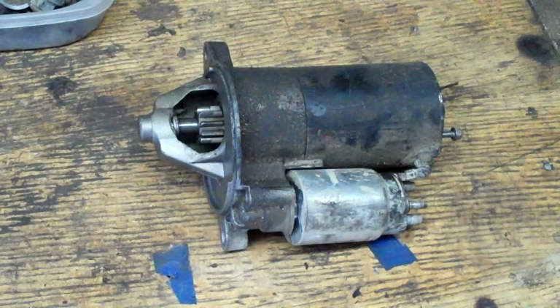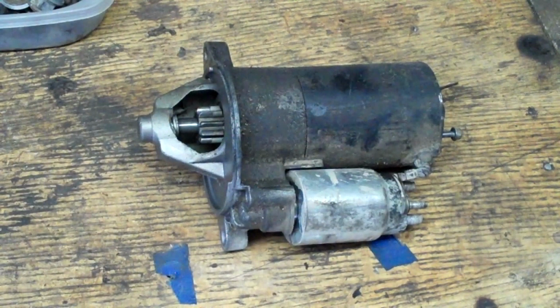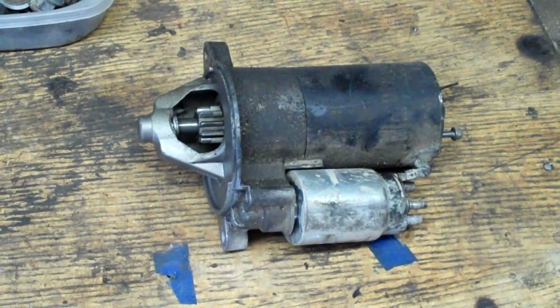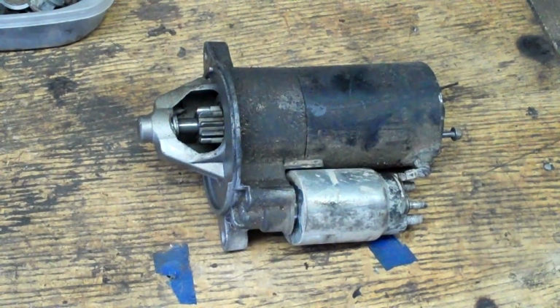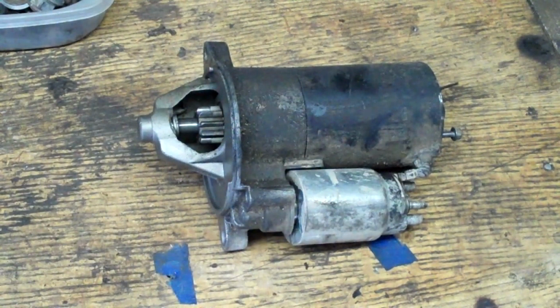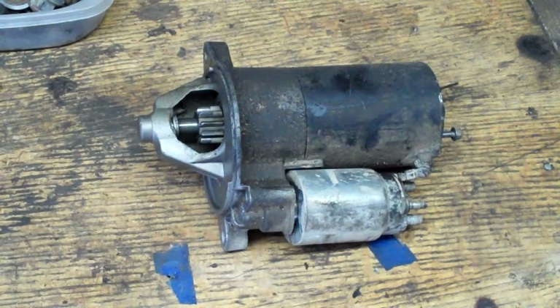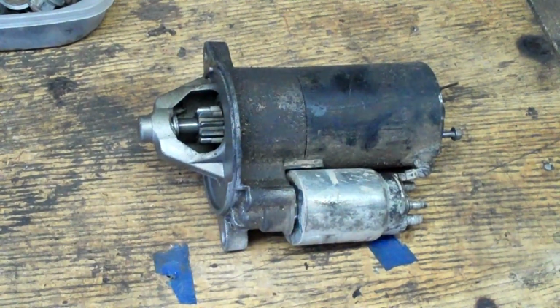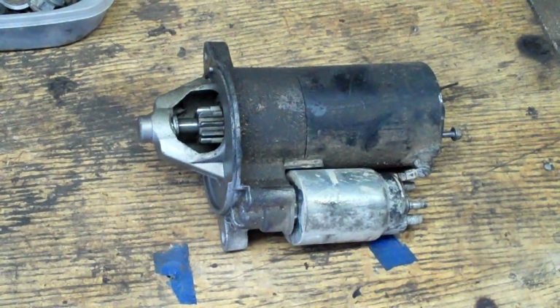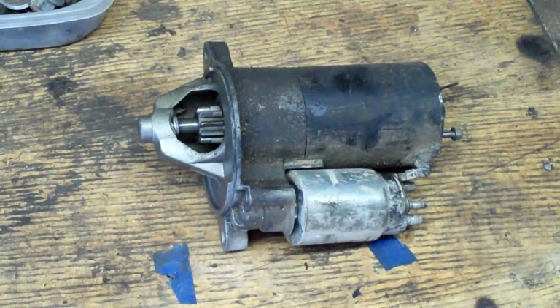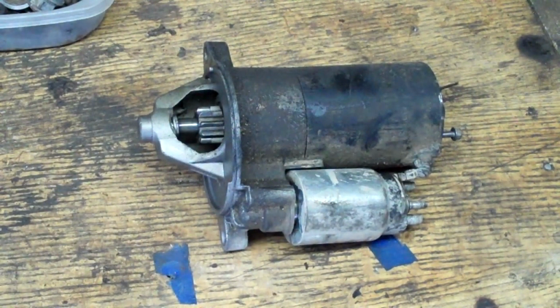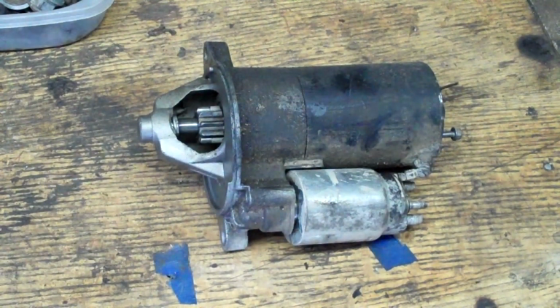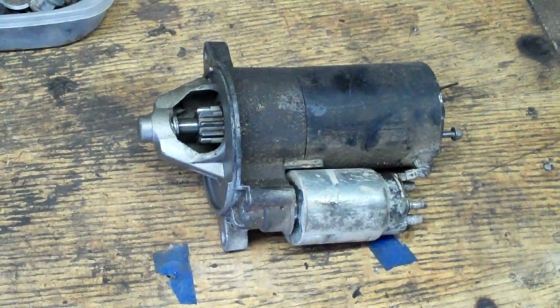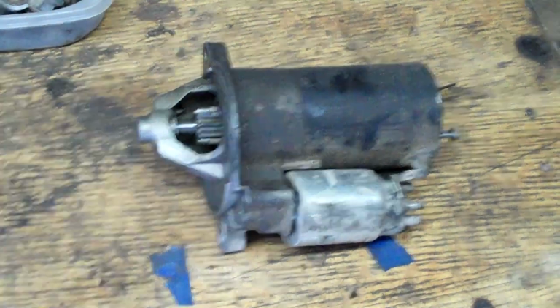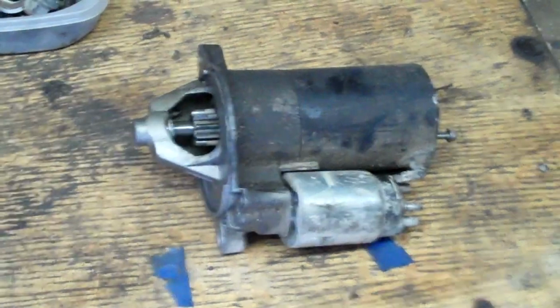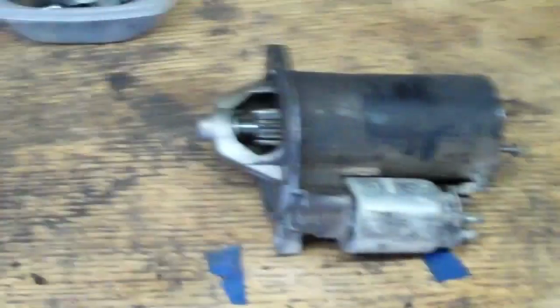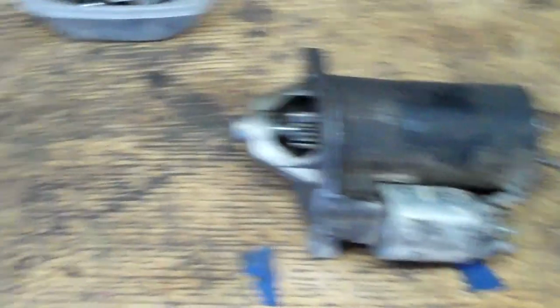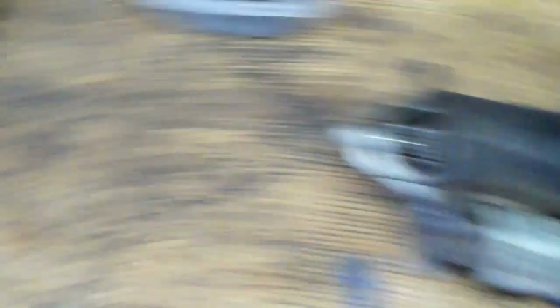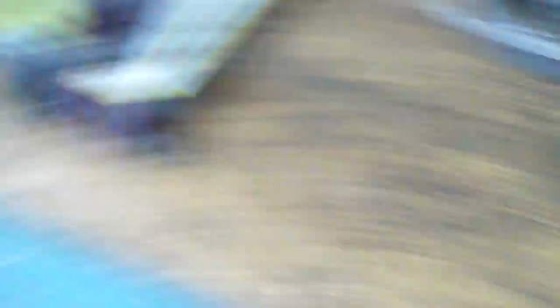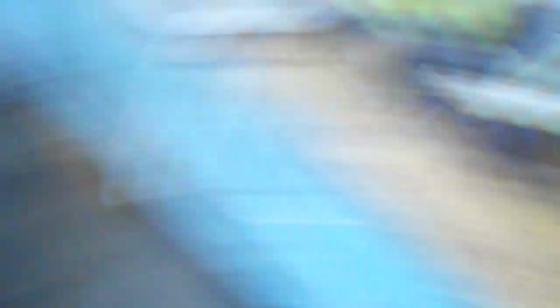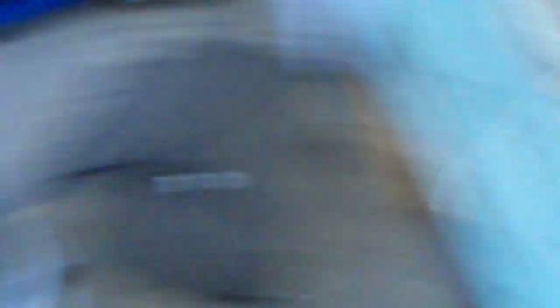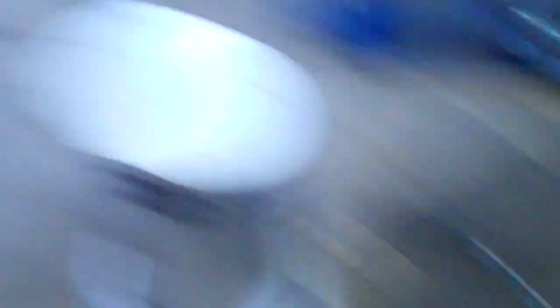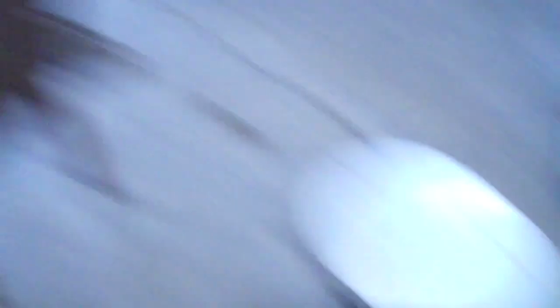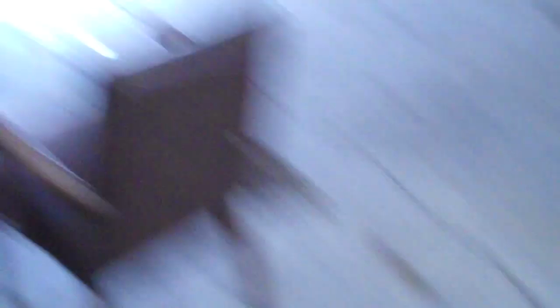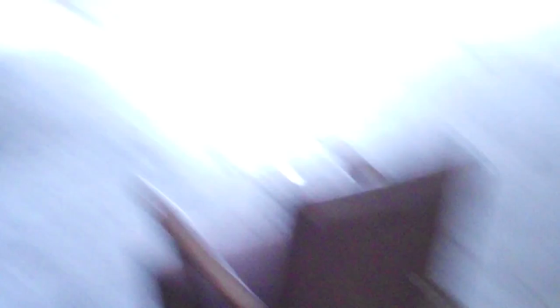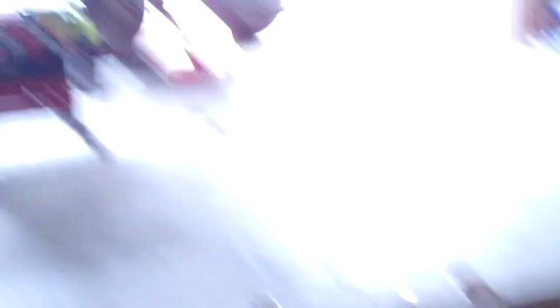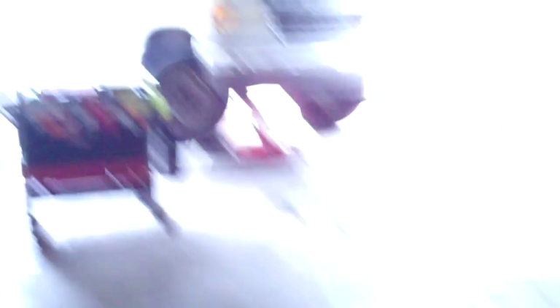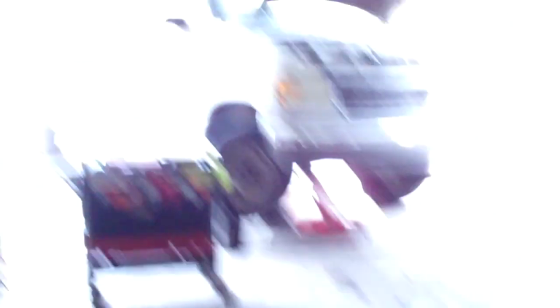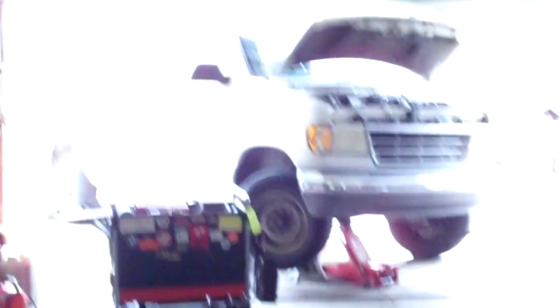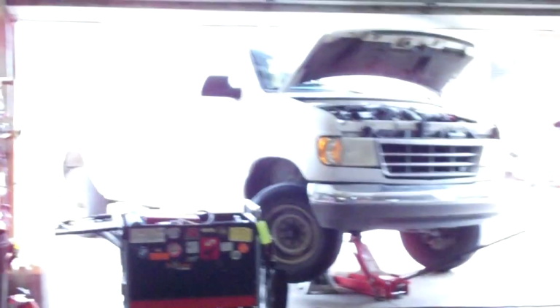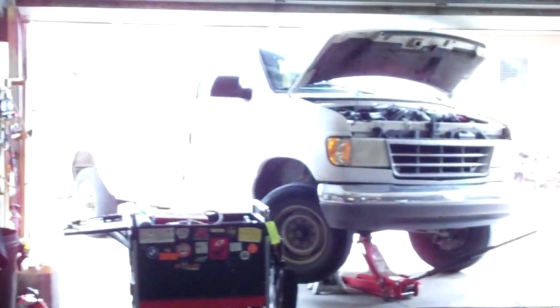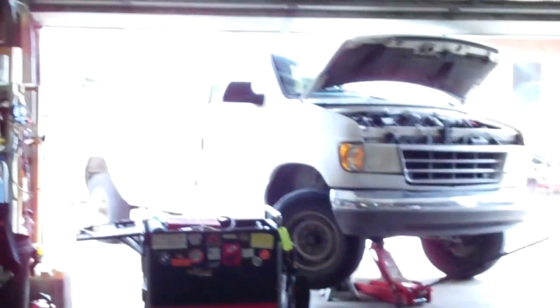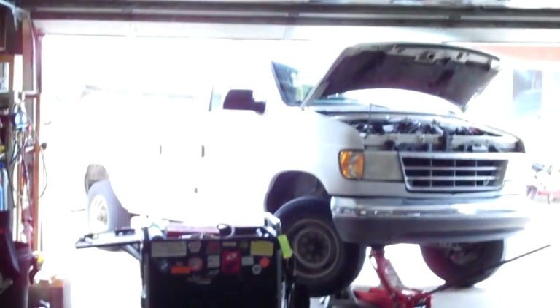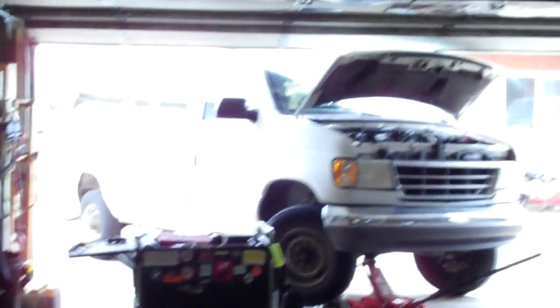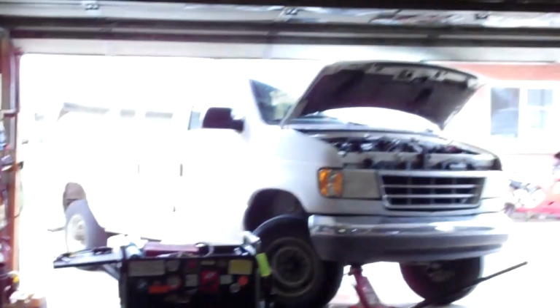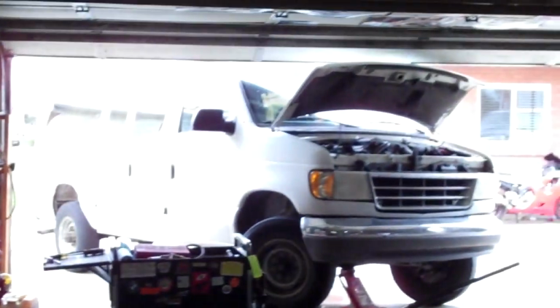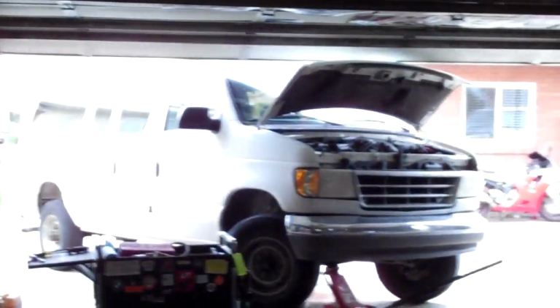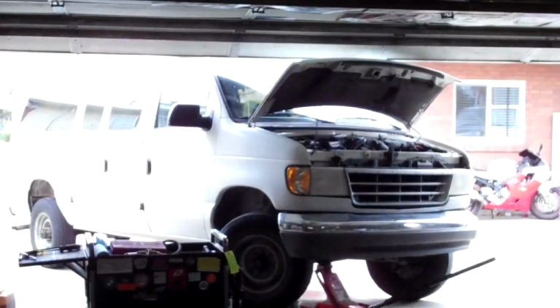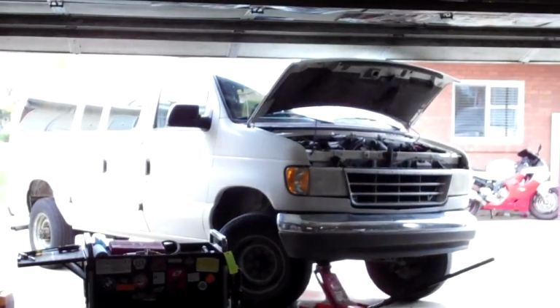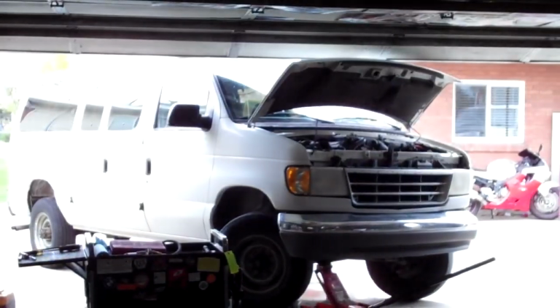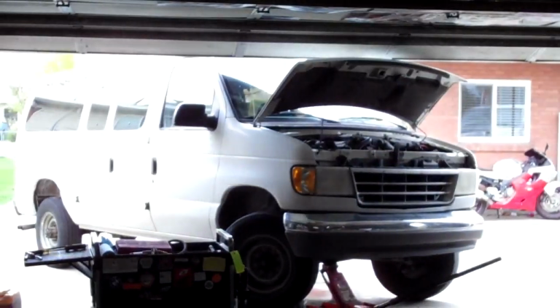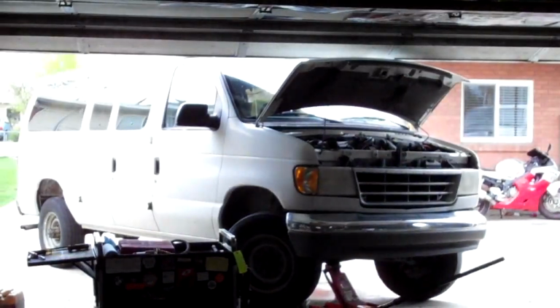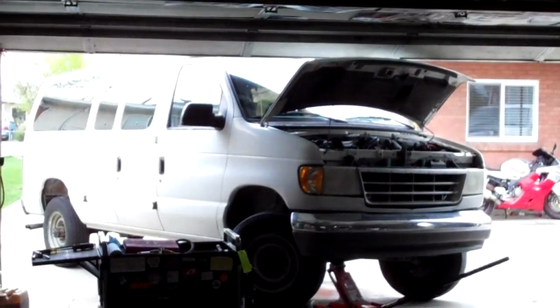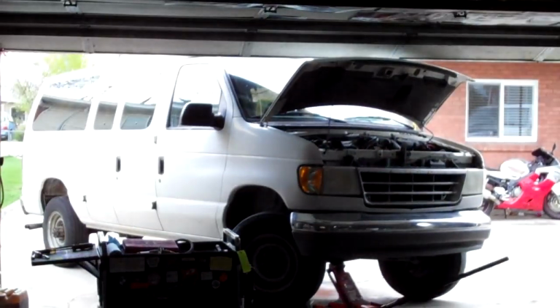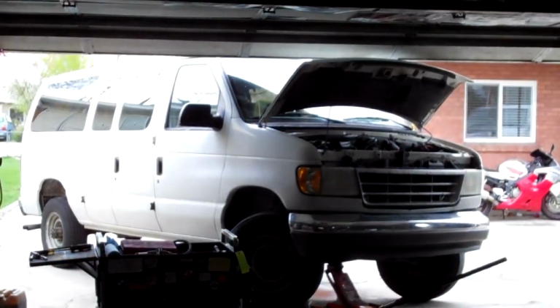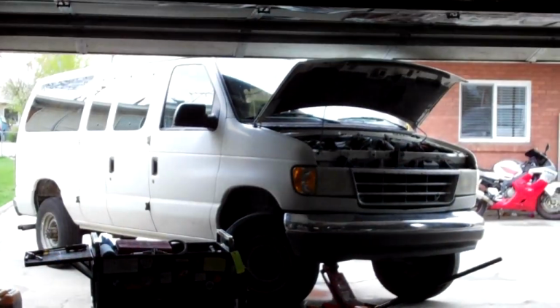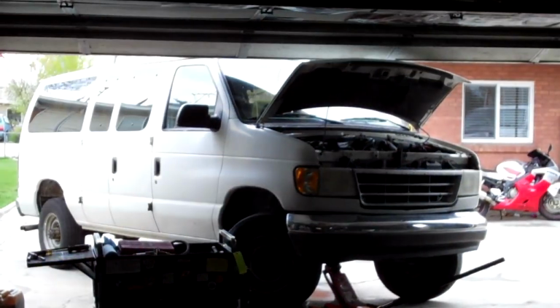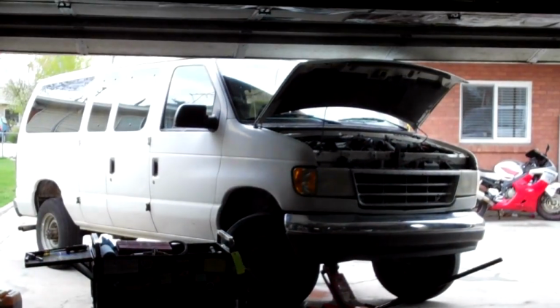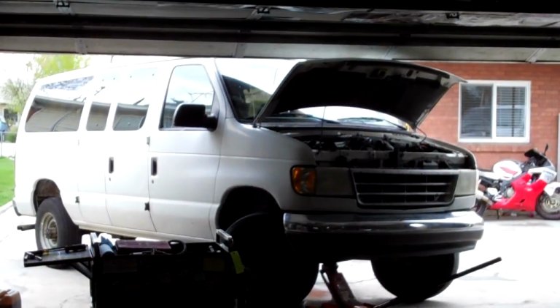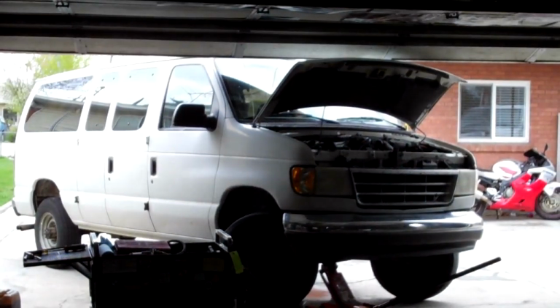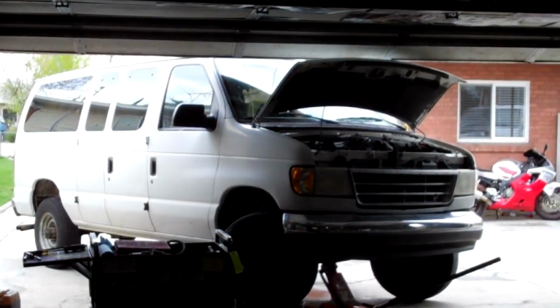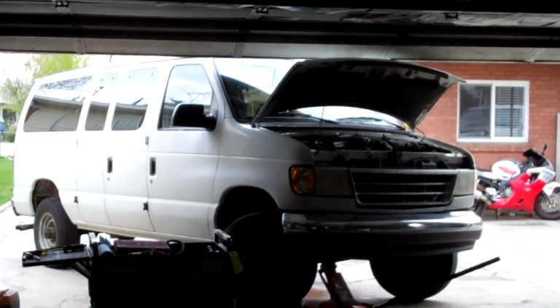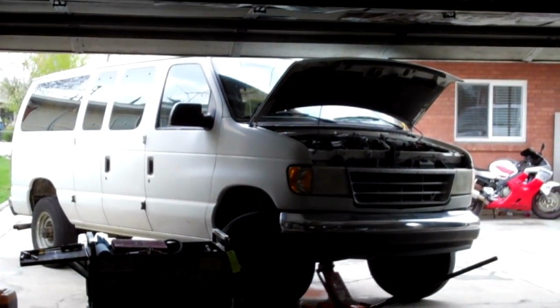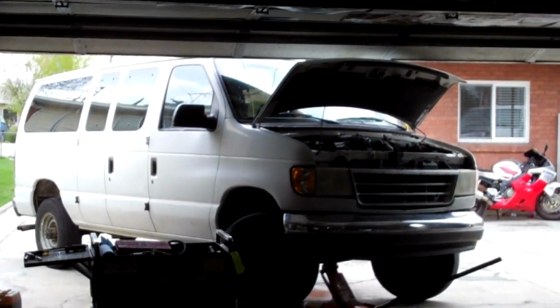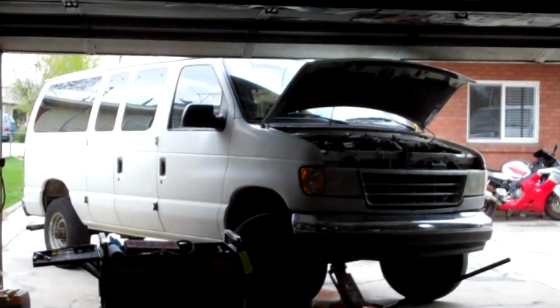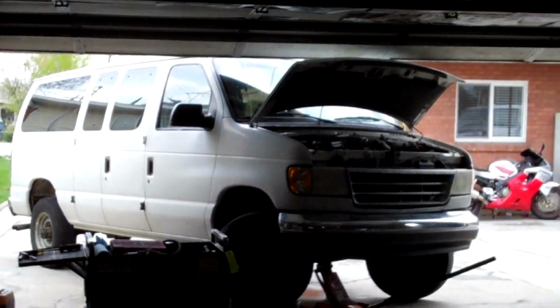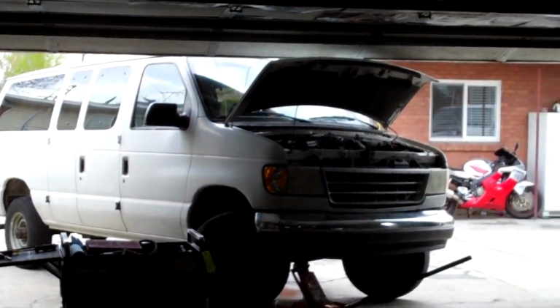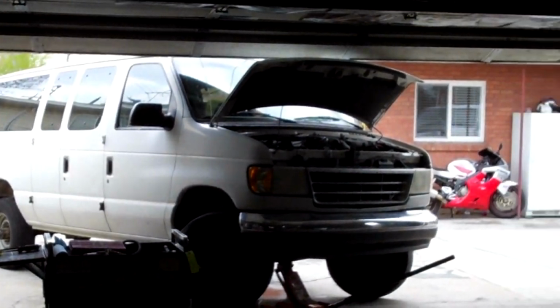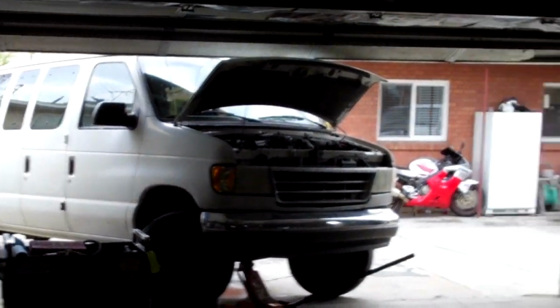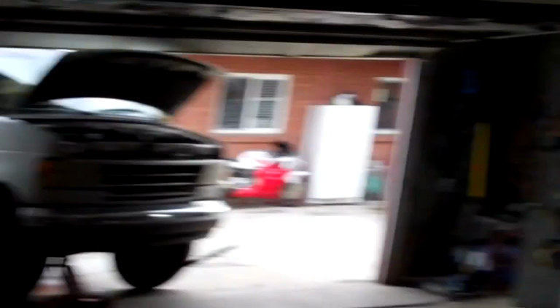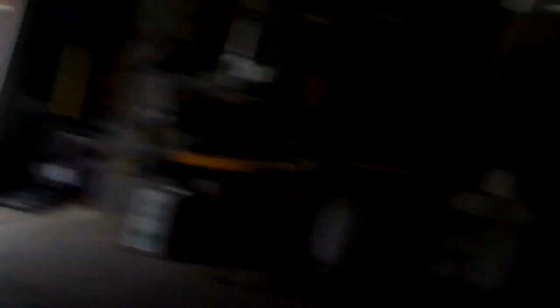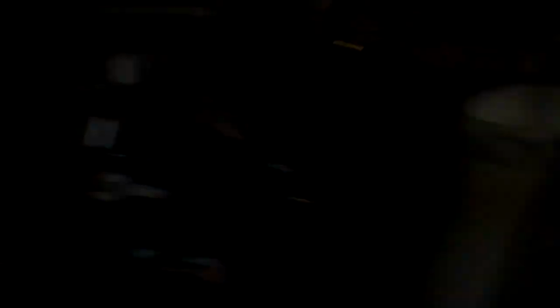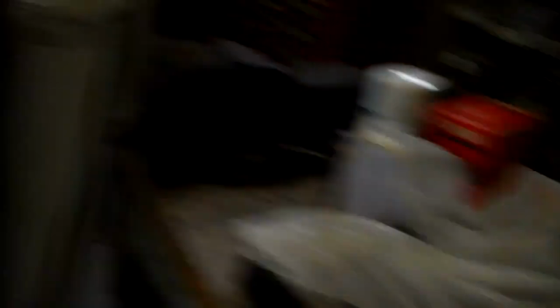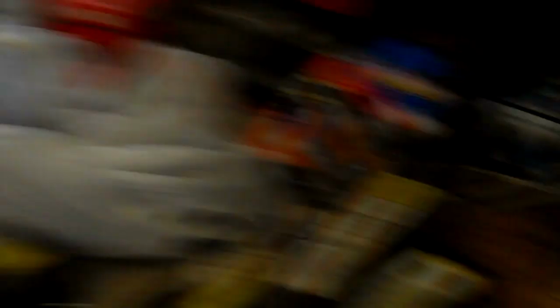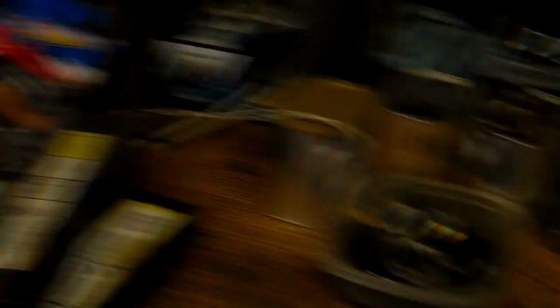I just pulled this starter out of this van, this E350, the 351.